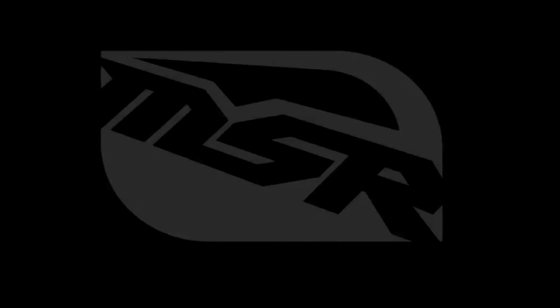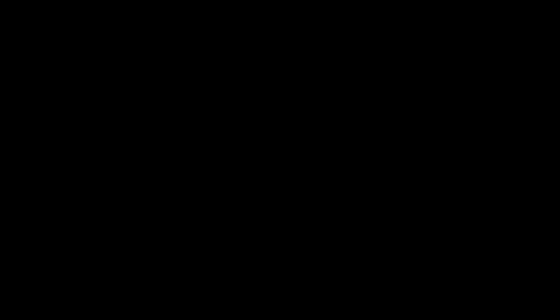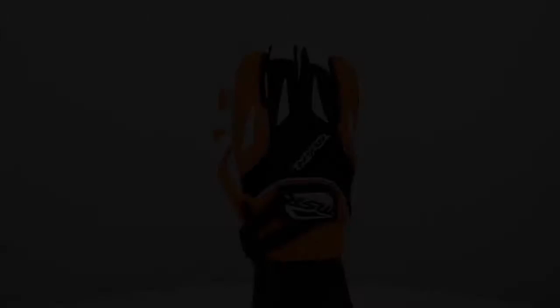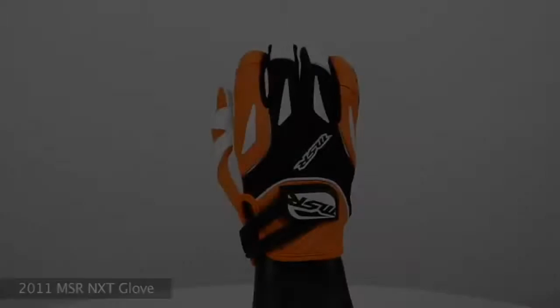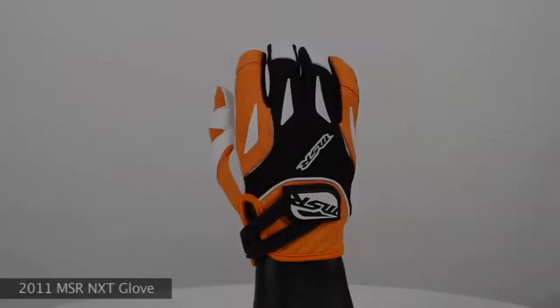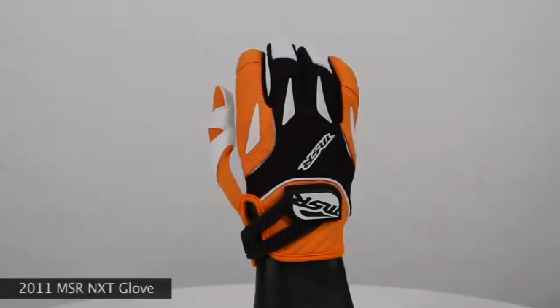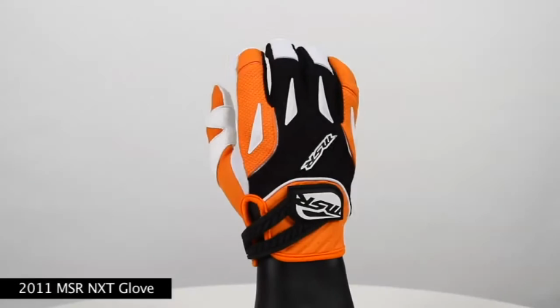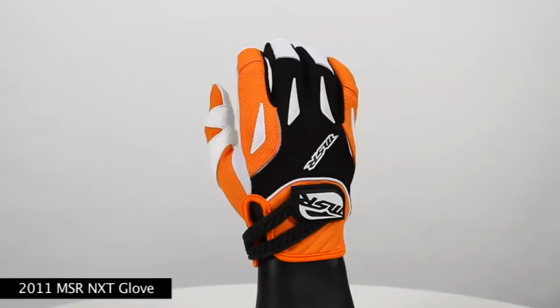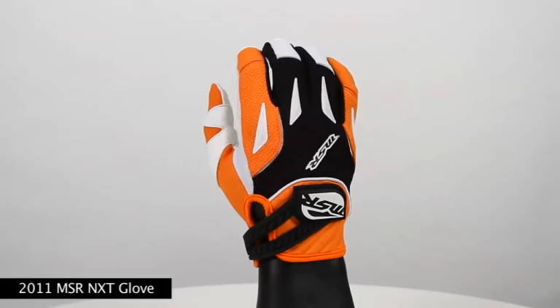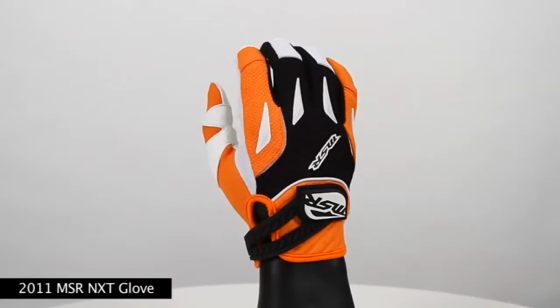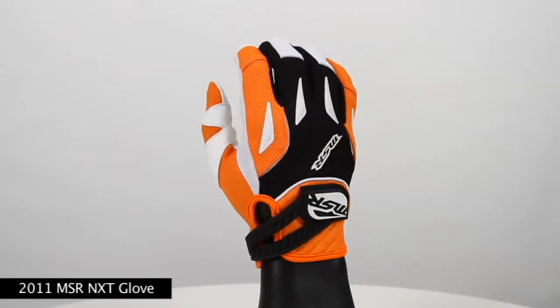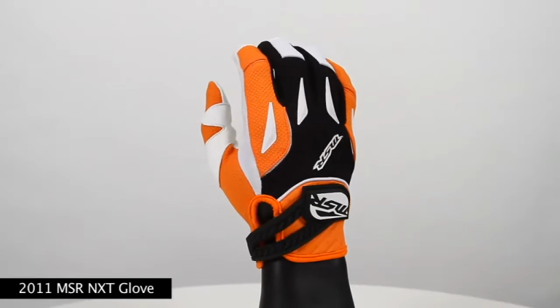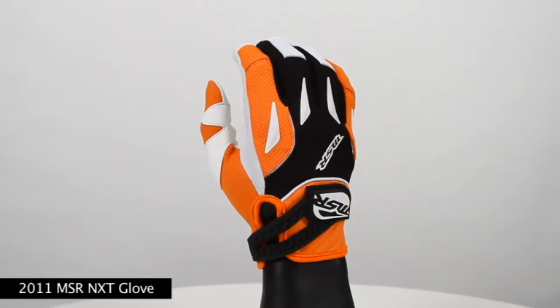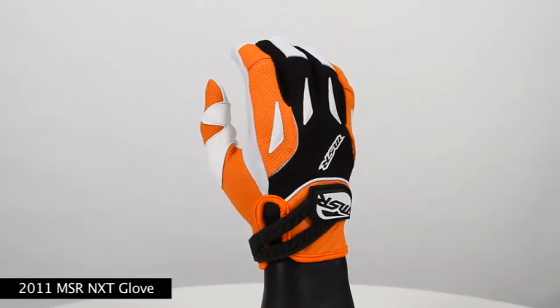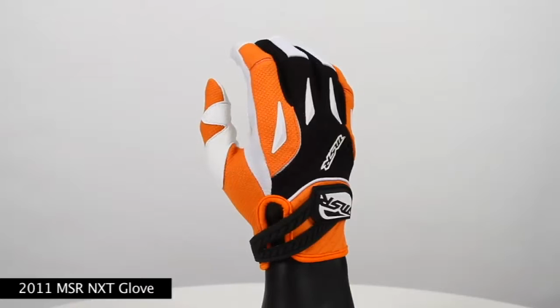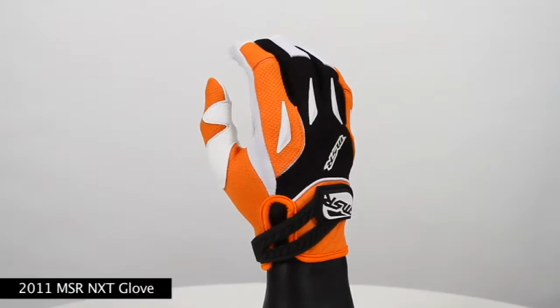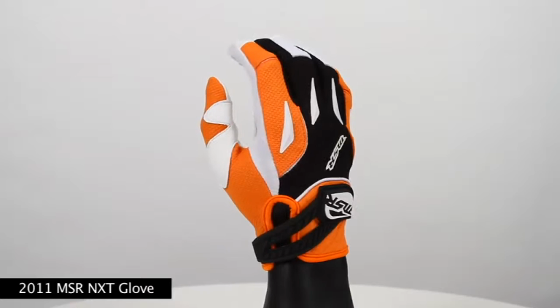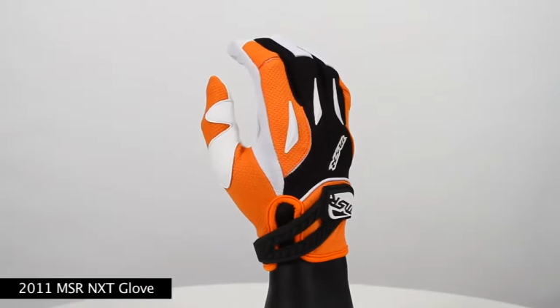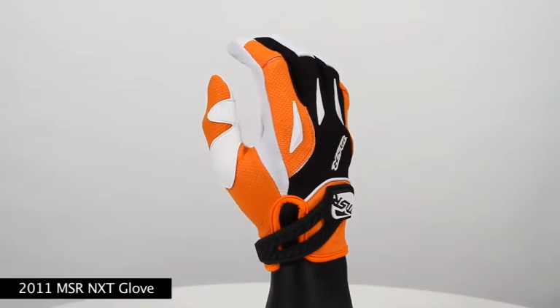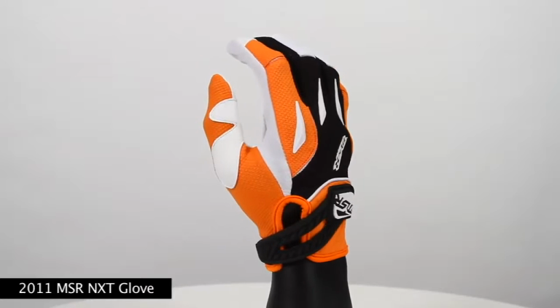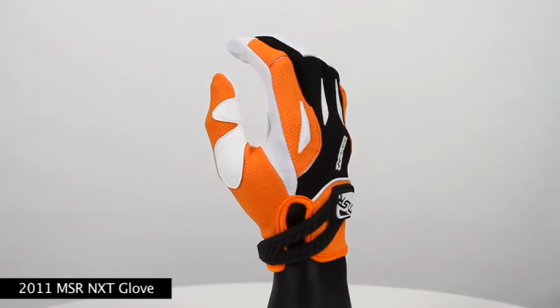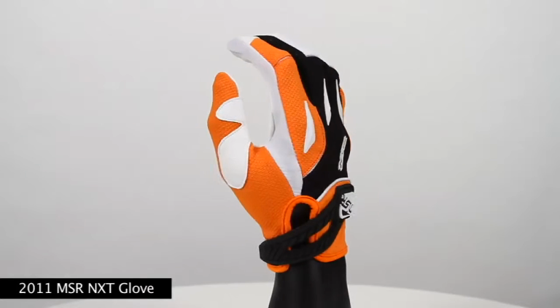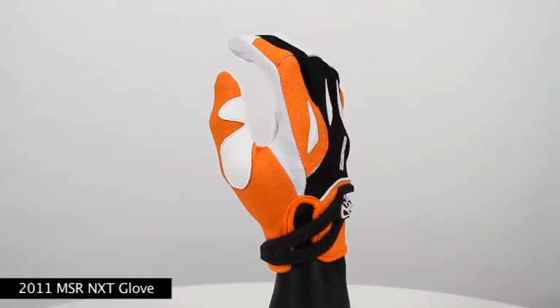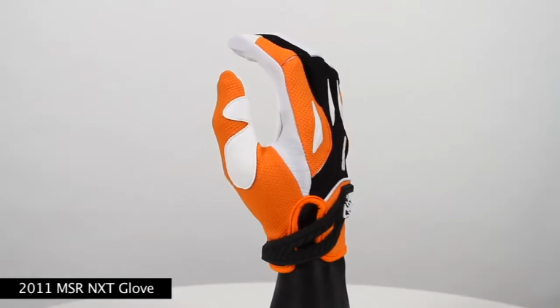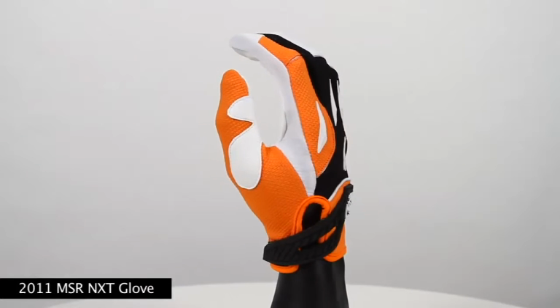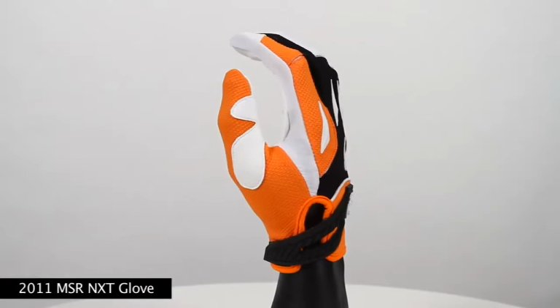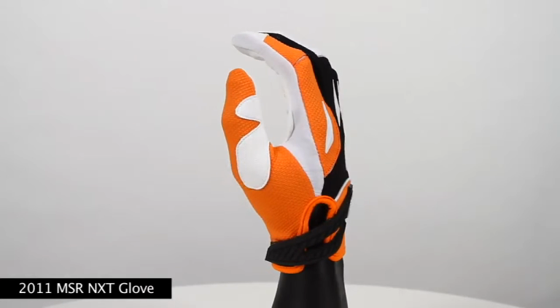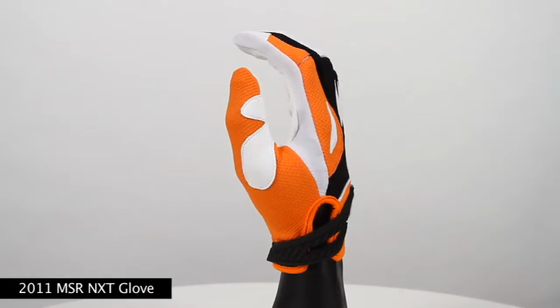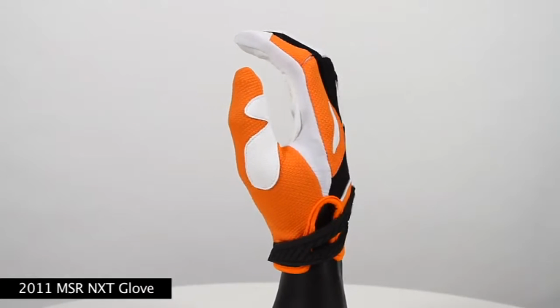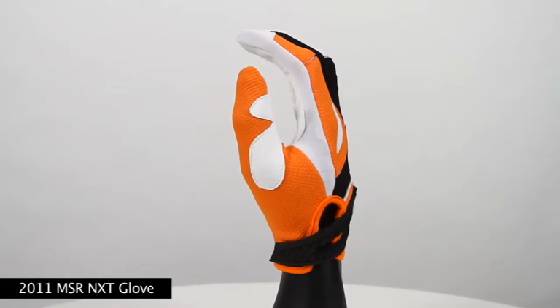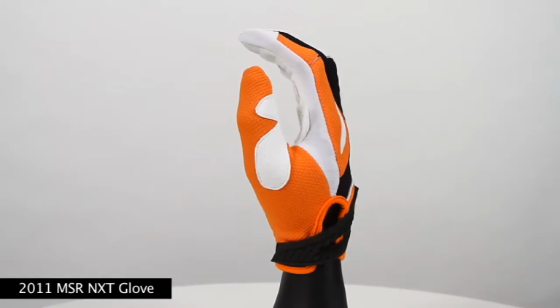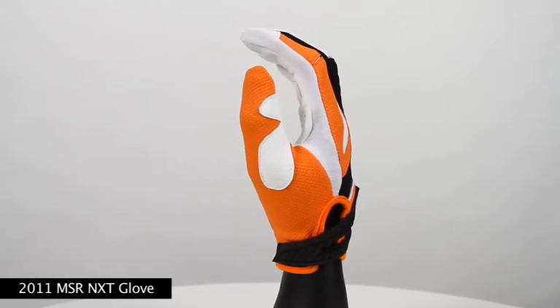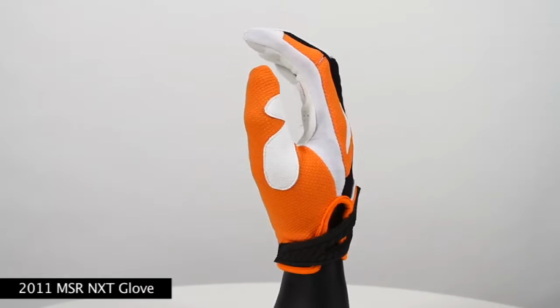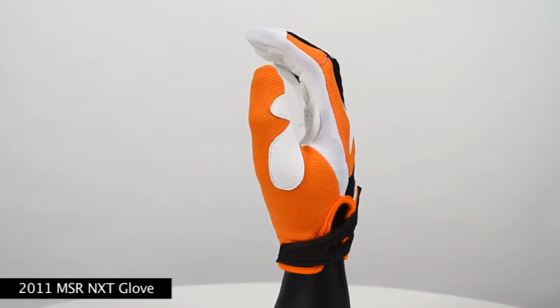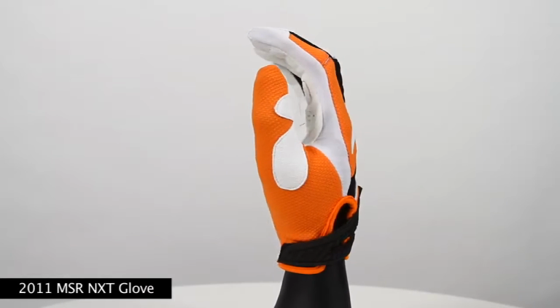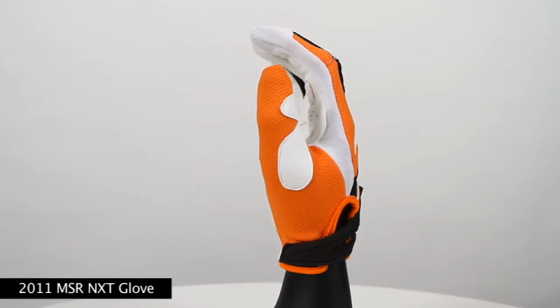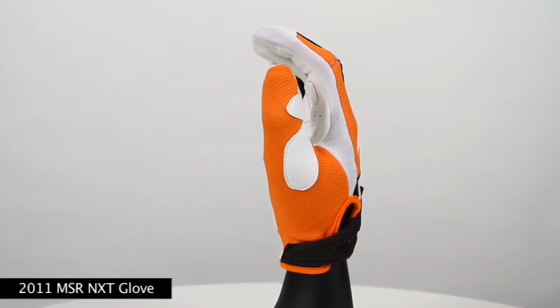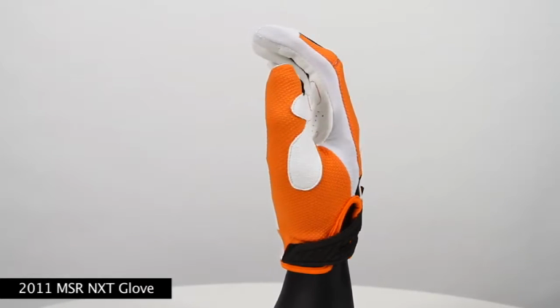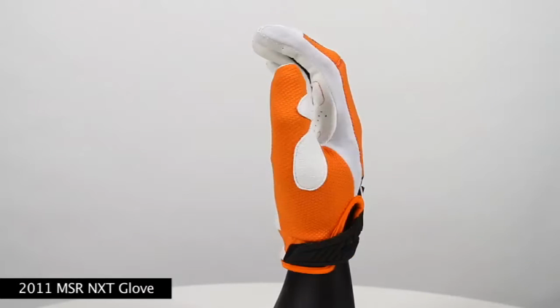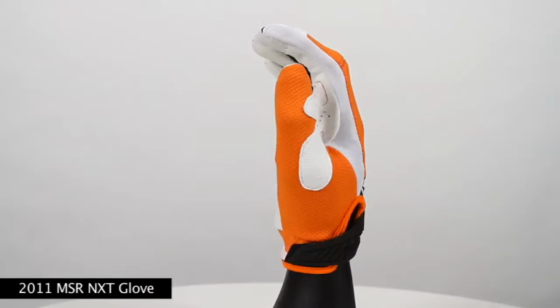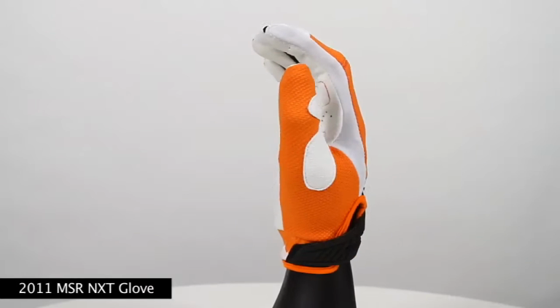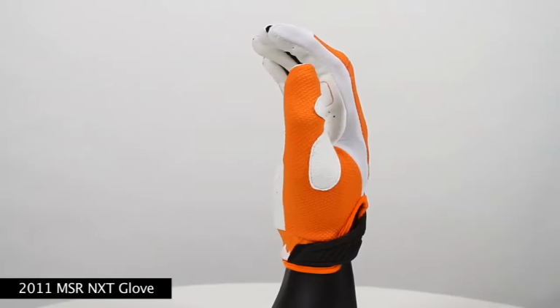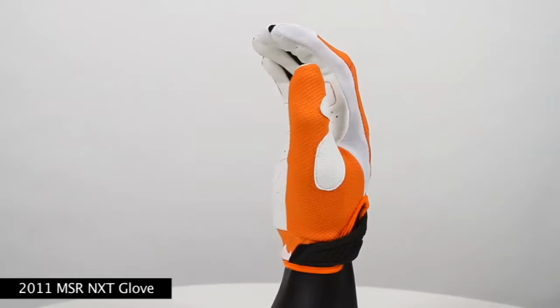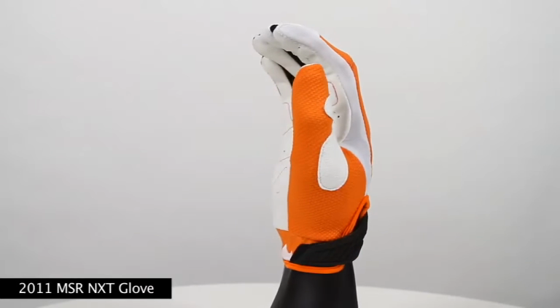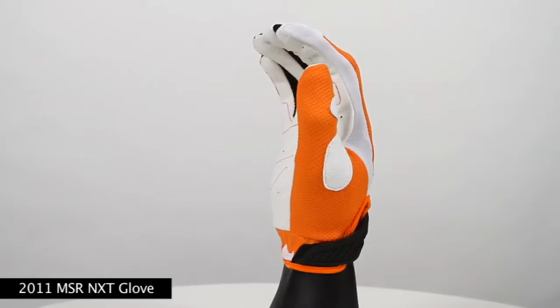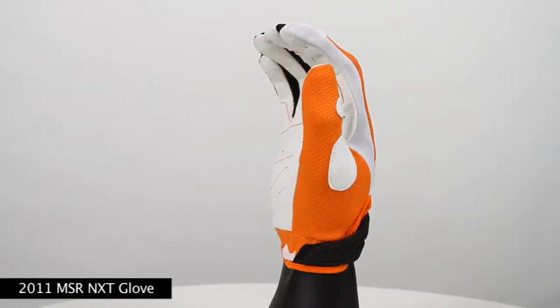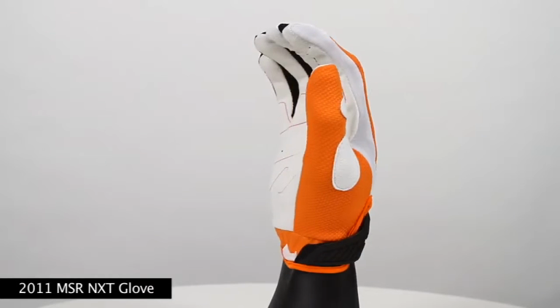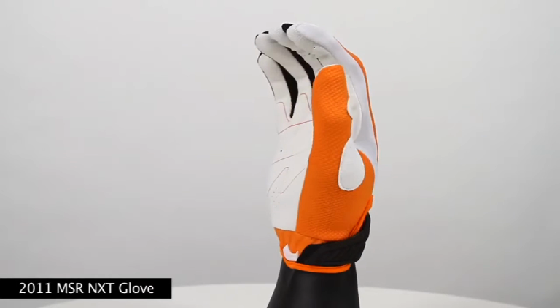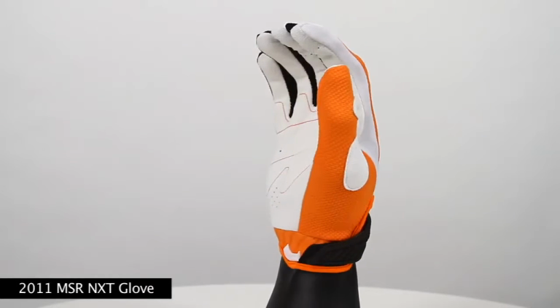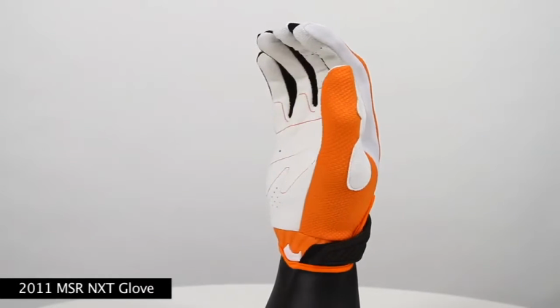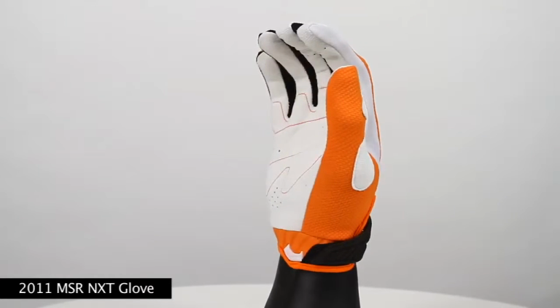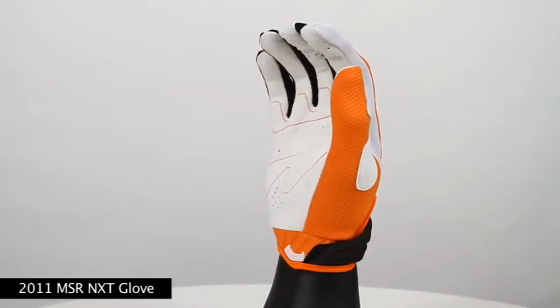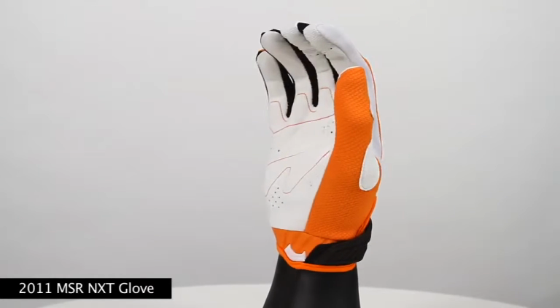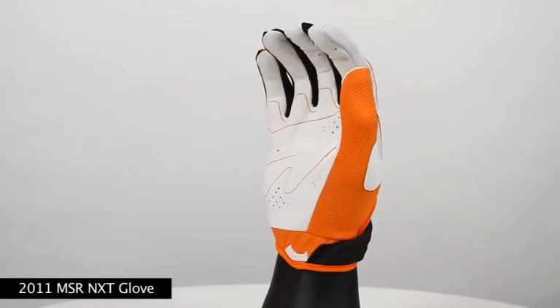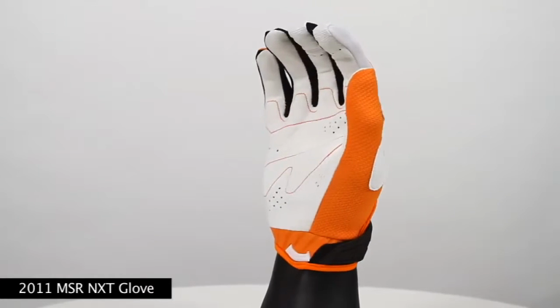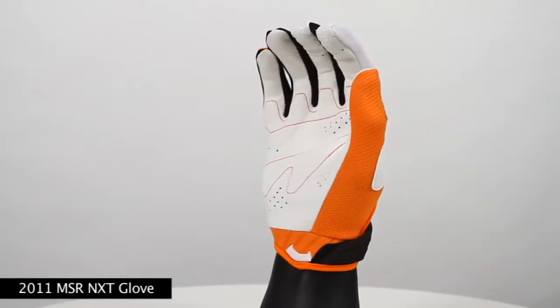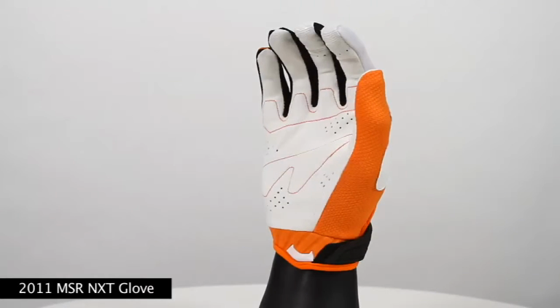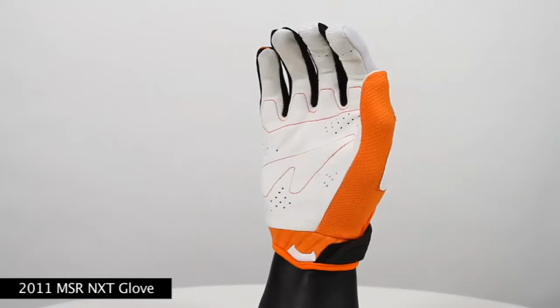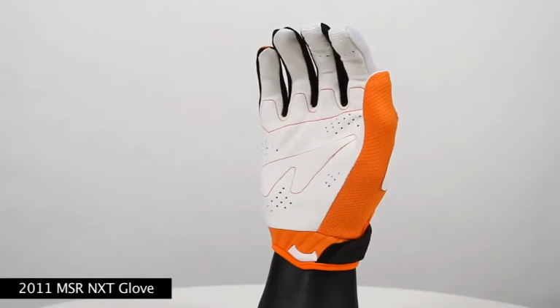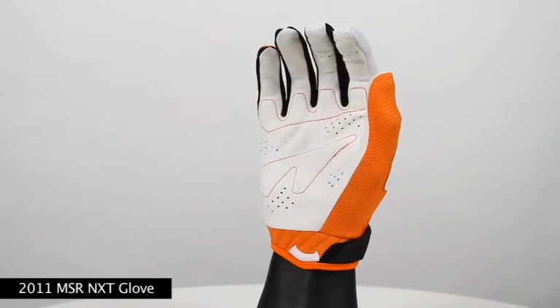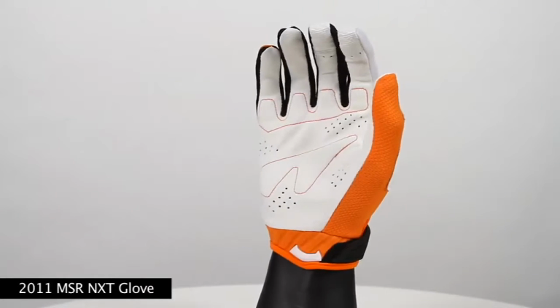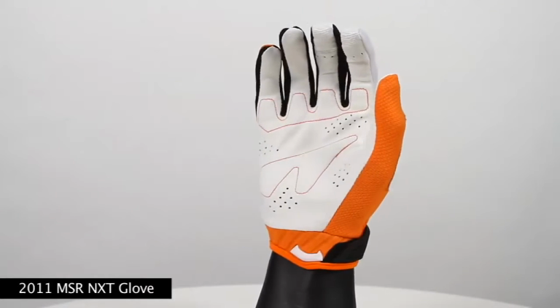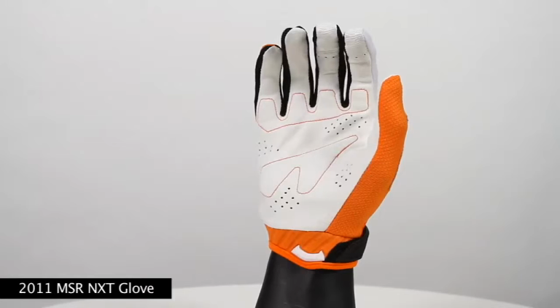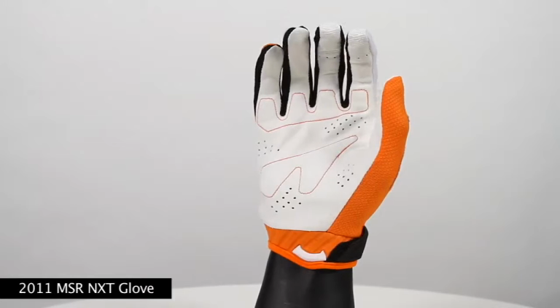Hi, I'm here to show you the 2011 NXT glove. This glove is available in two different colorways and retails for $34.95.